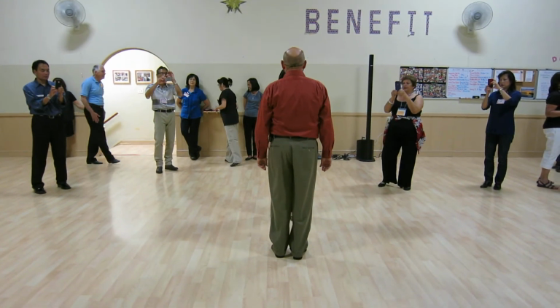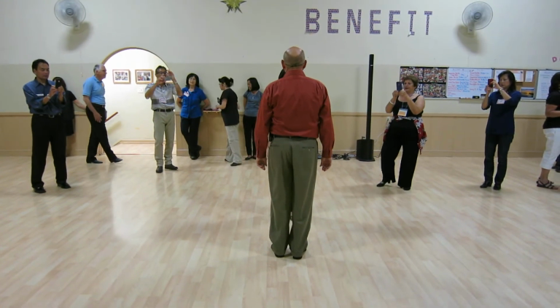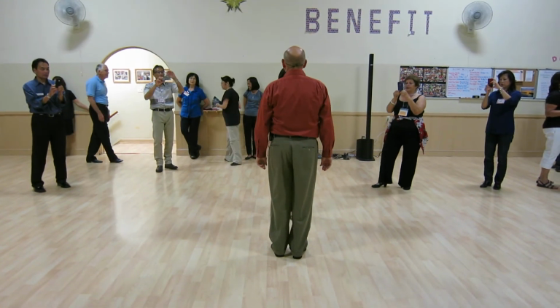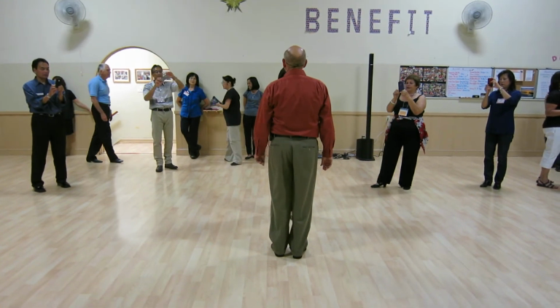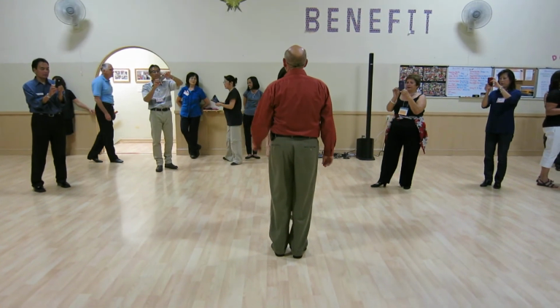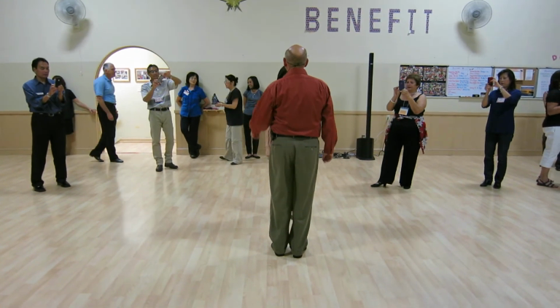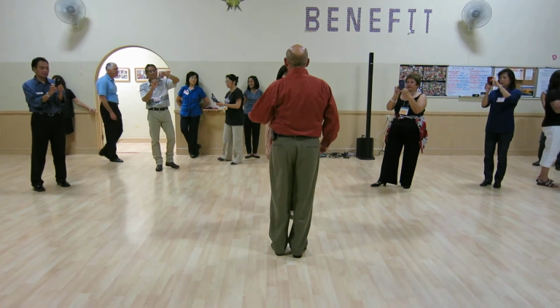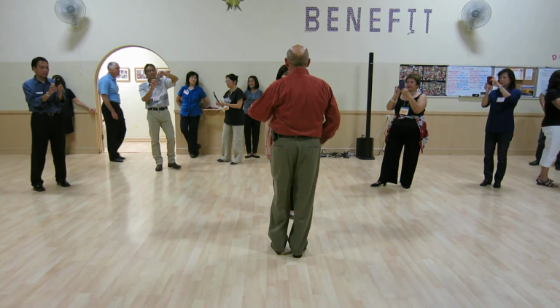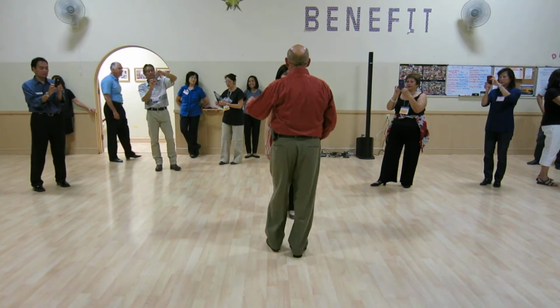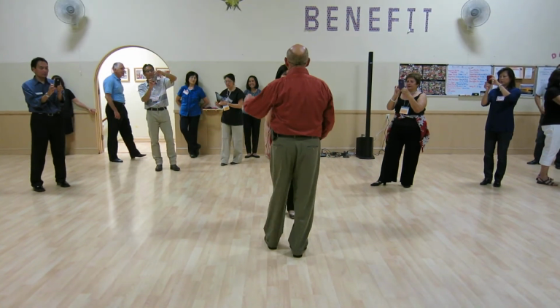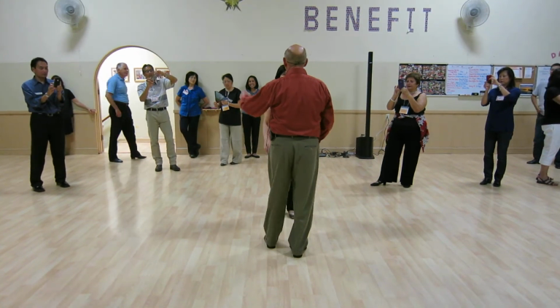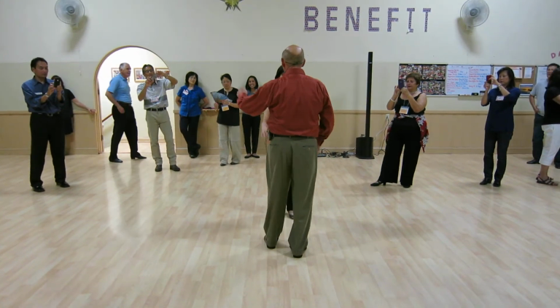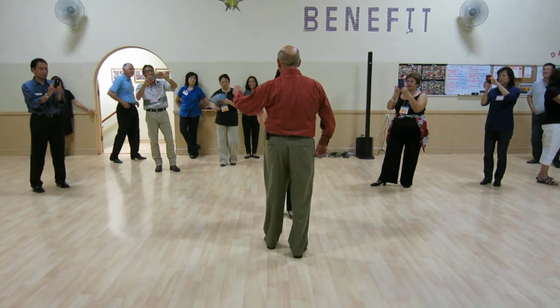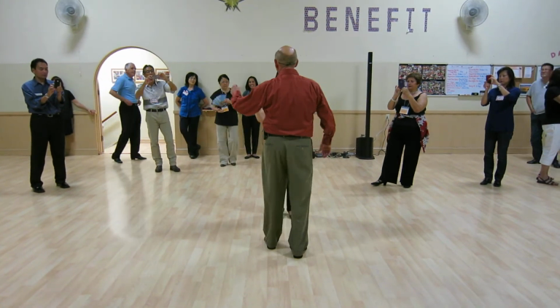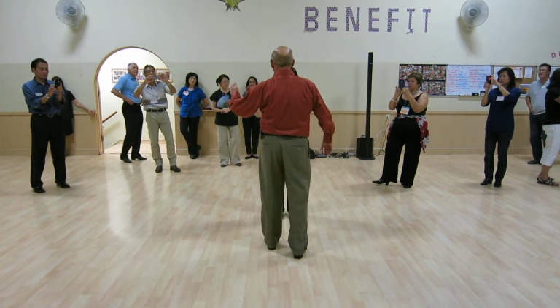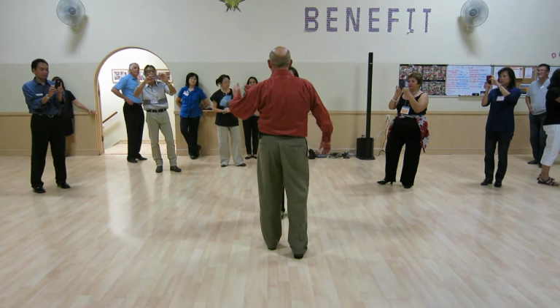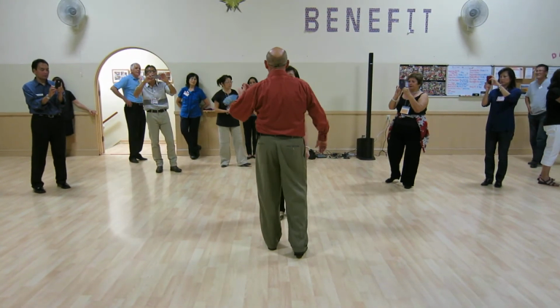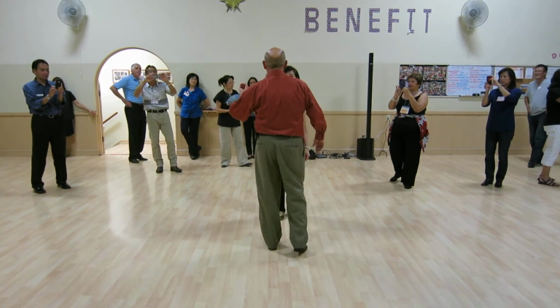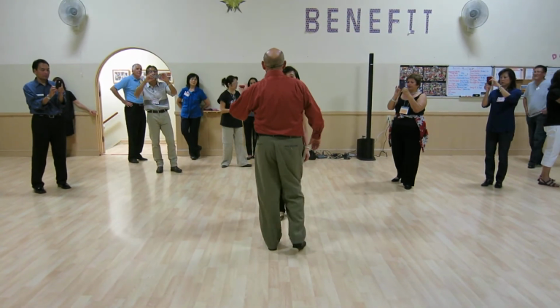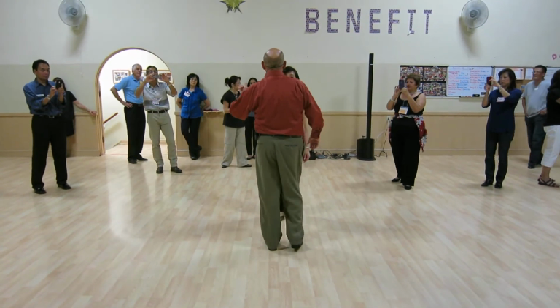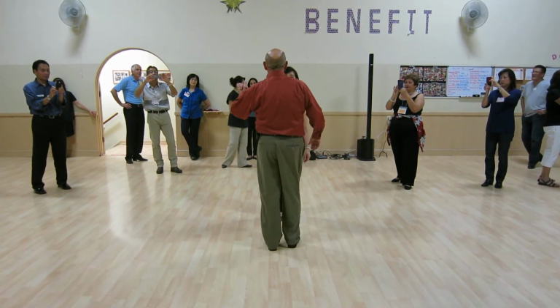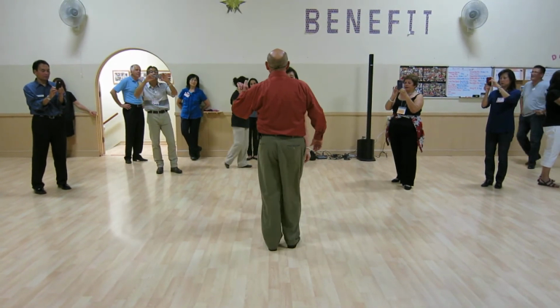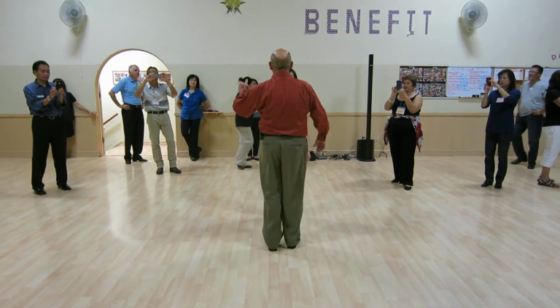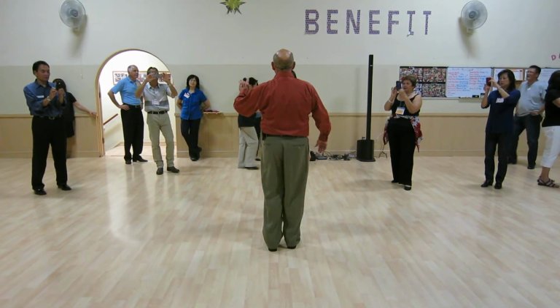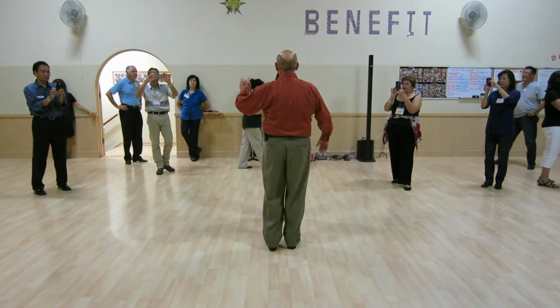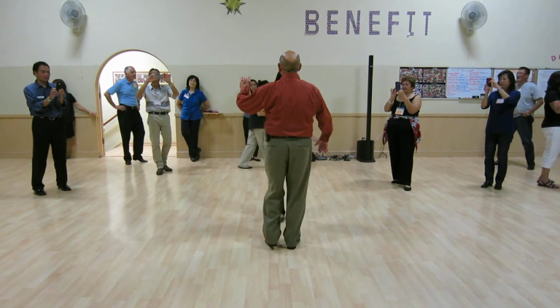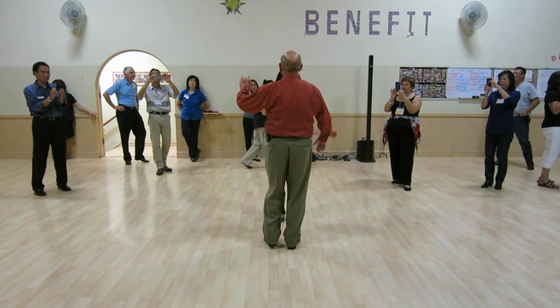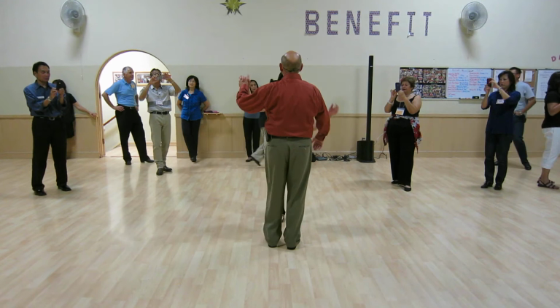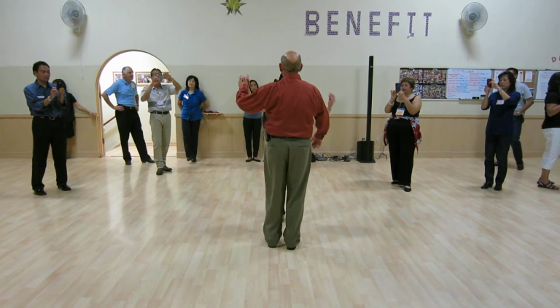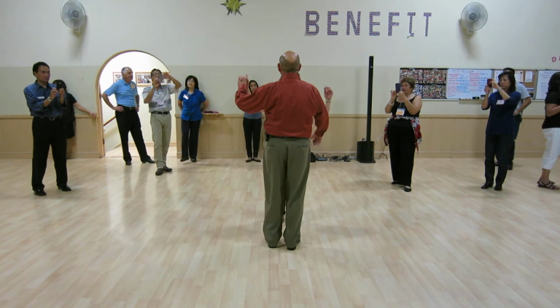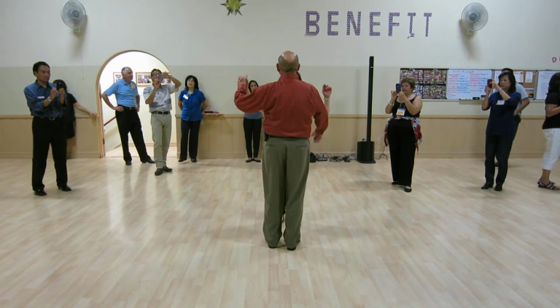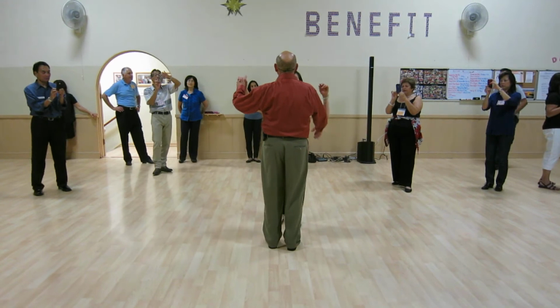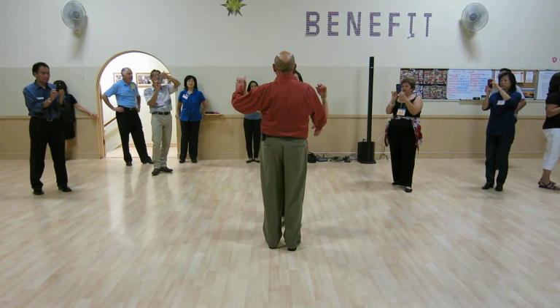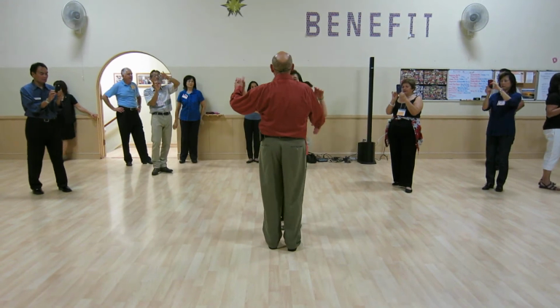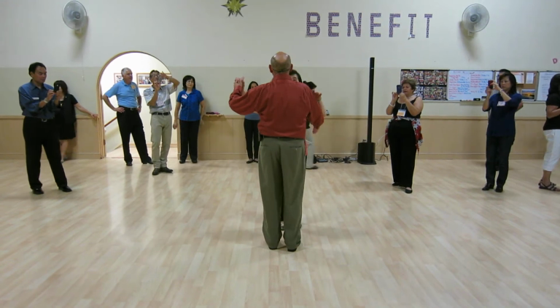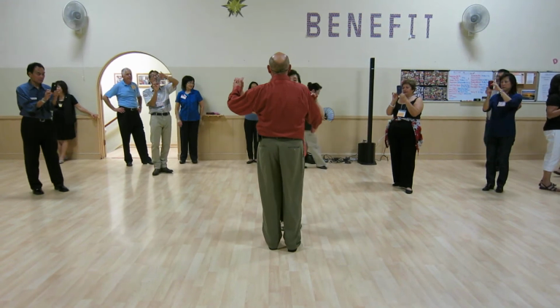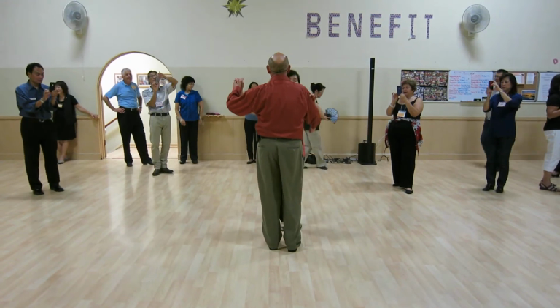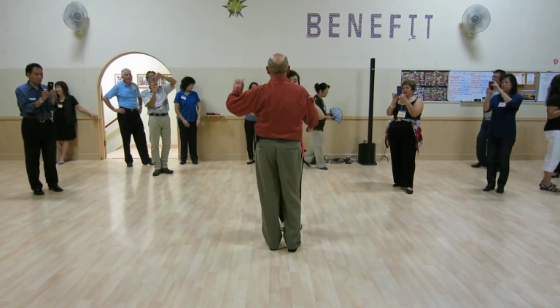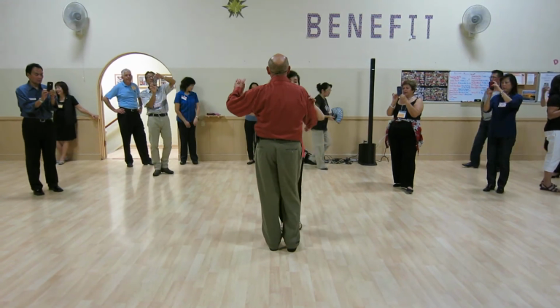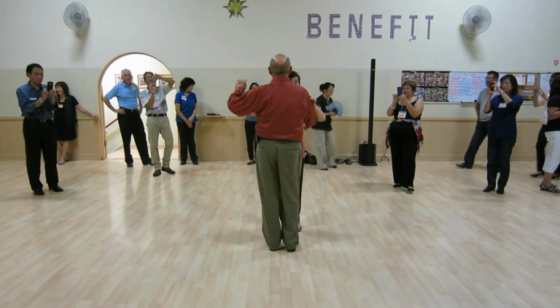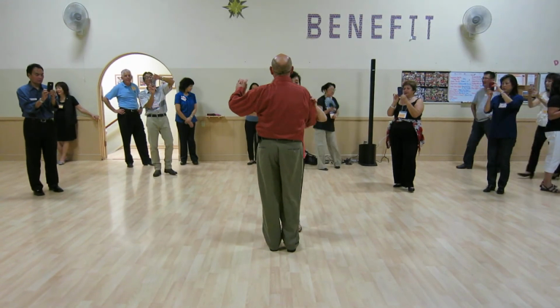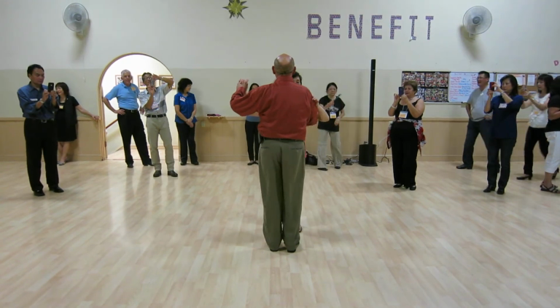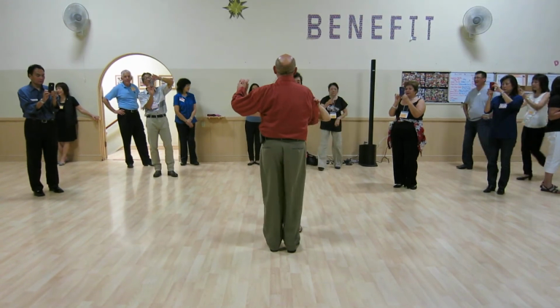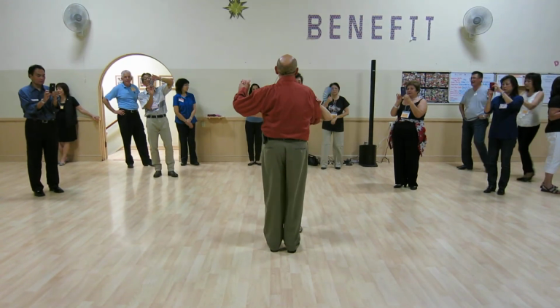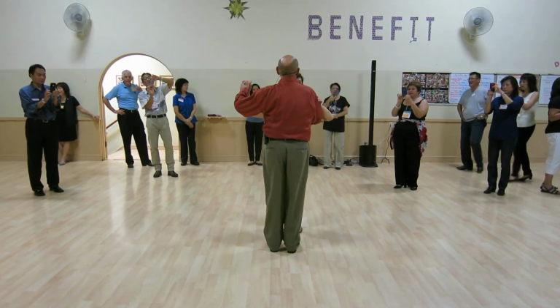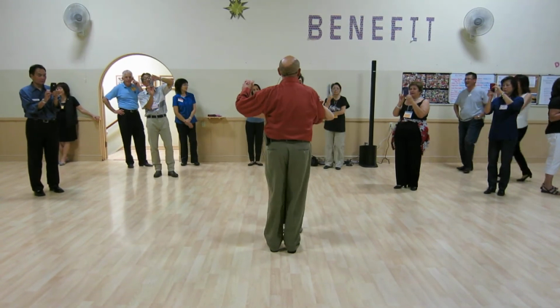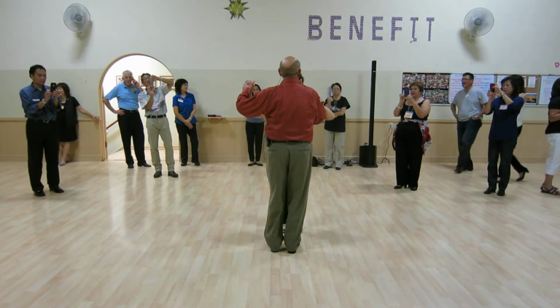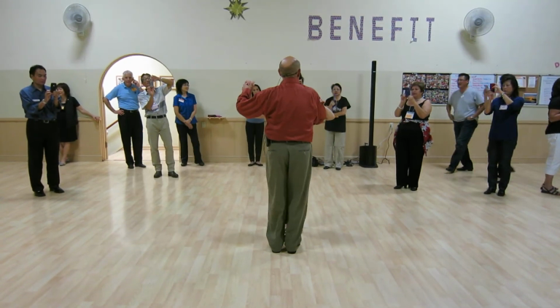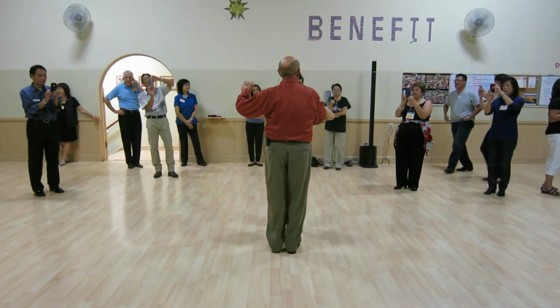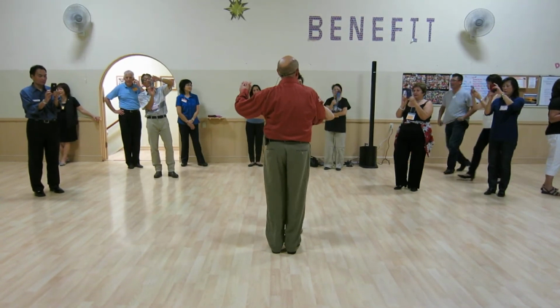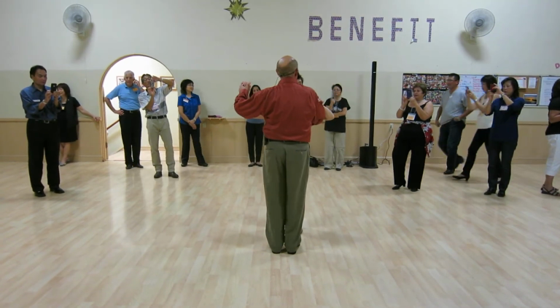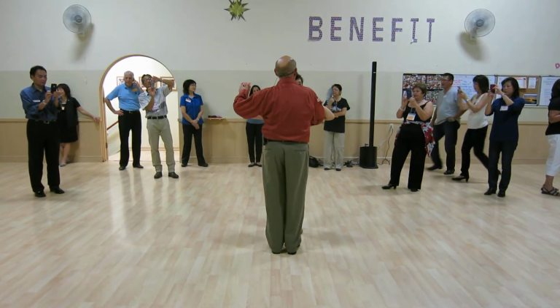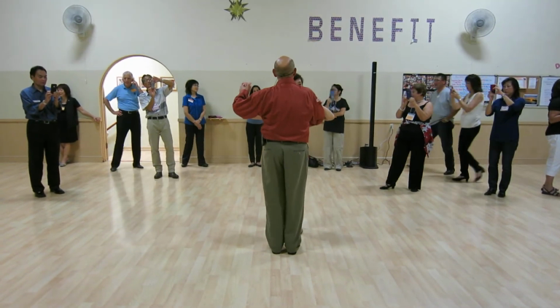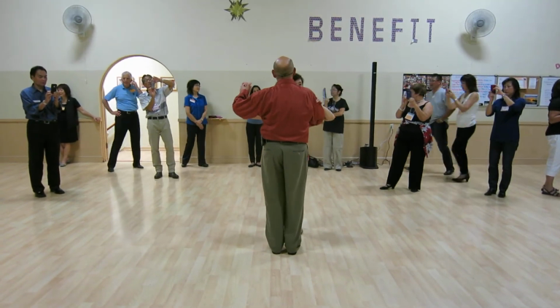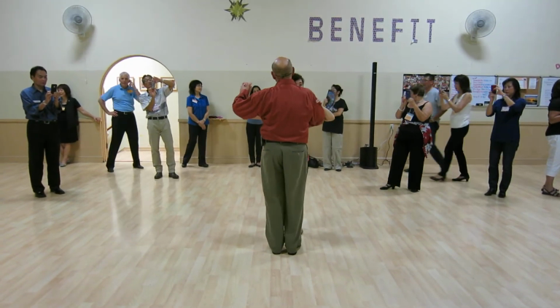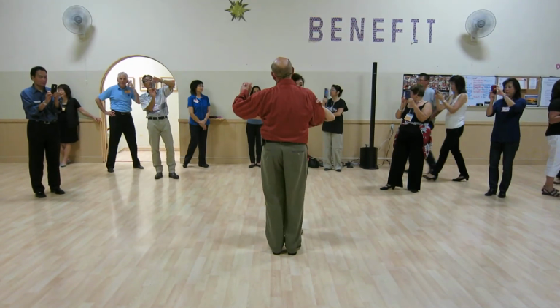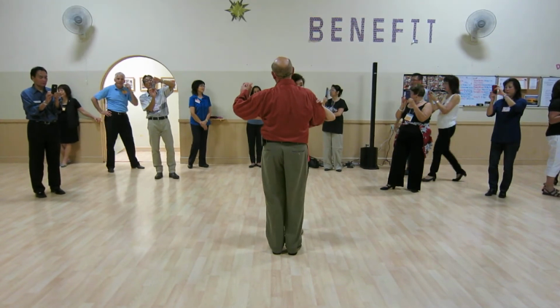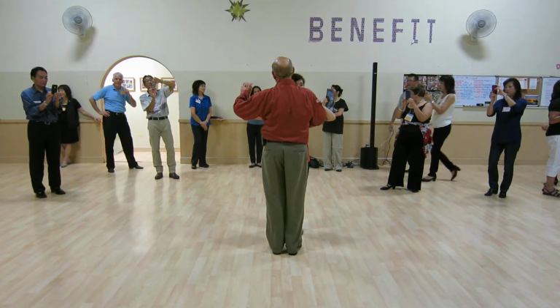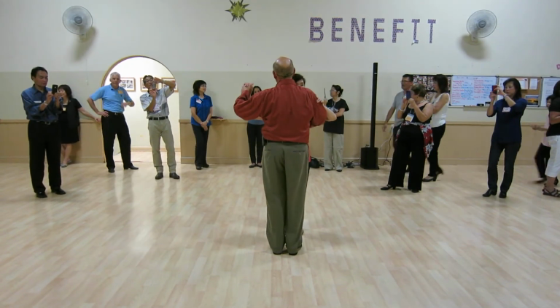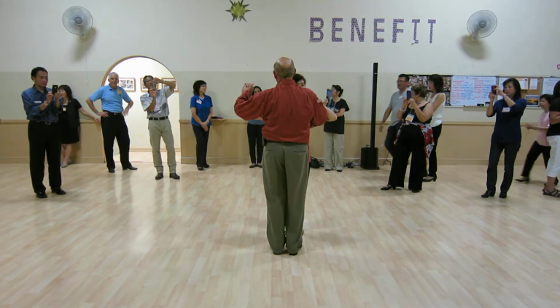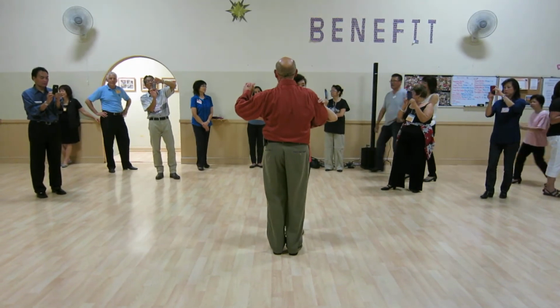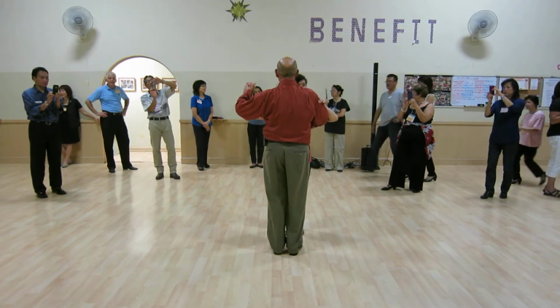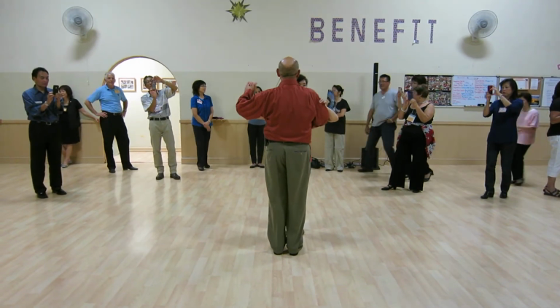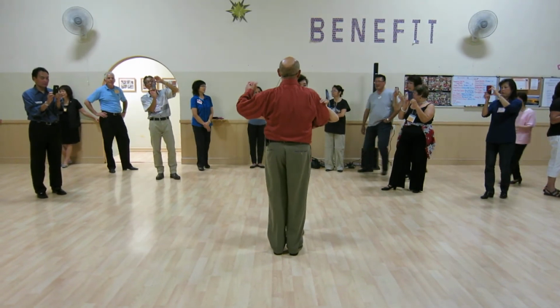Good evening. We worked on salsa this evening, and the main thing that we worked on was a three-pattern, but I'll do a couple of things we have been working on.